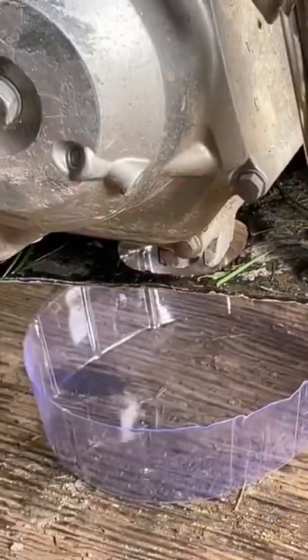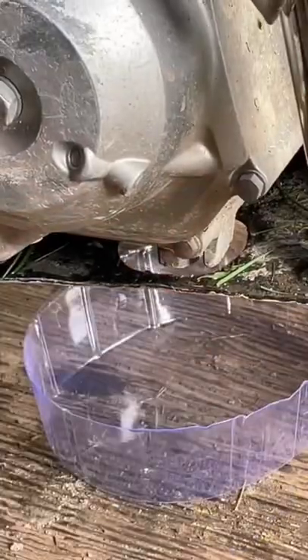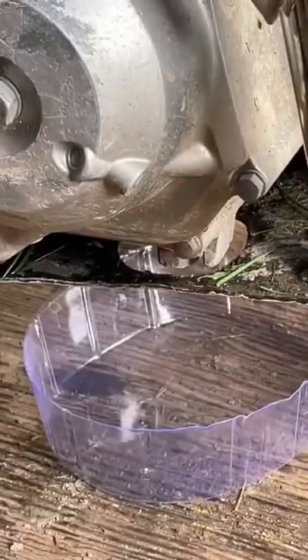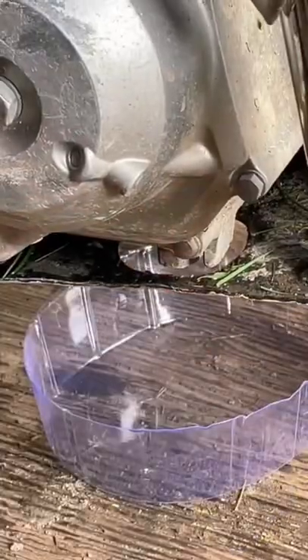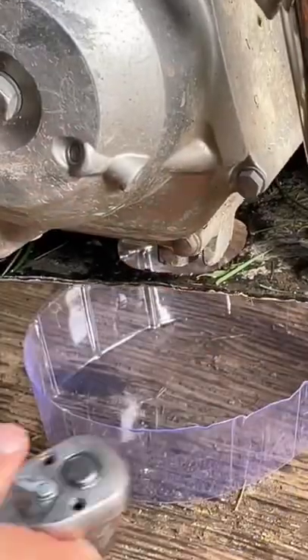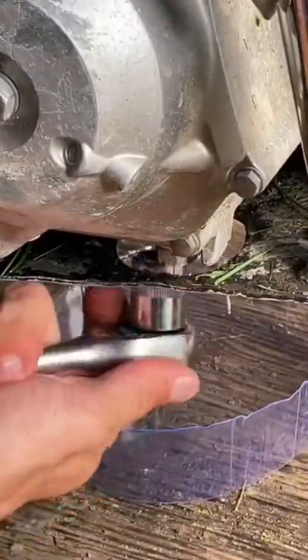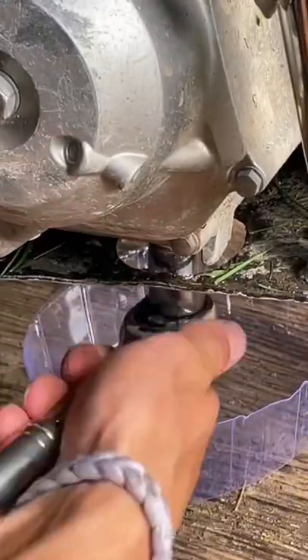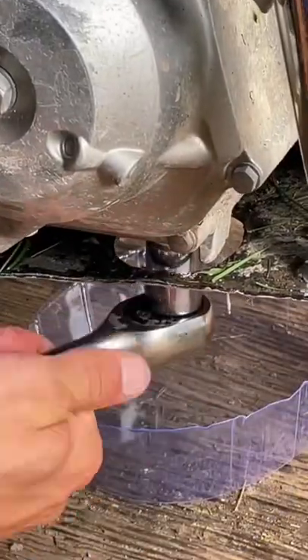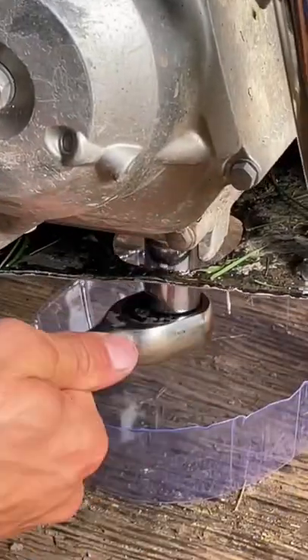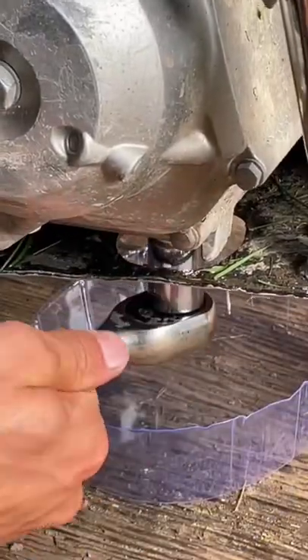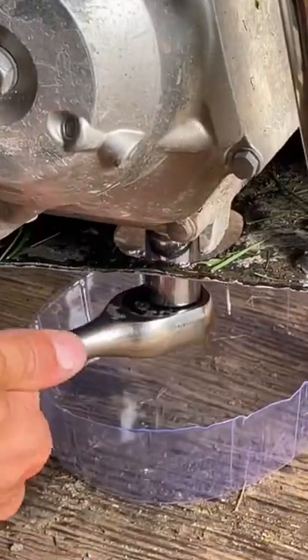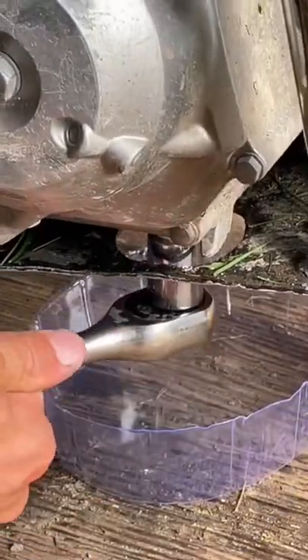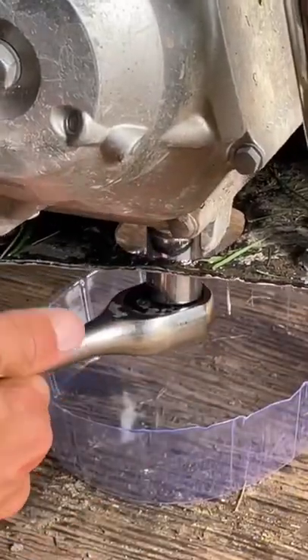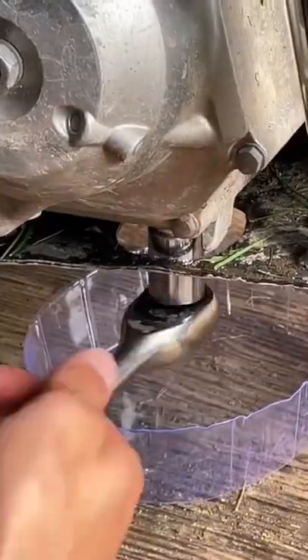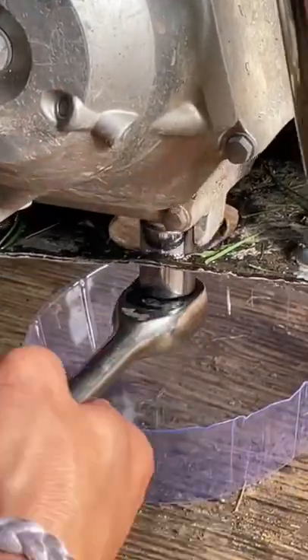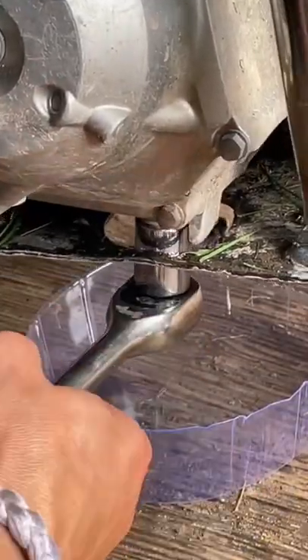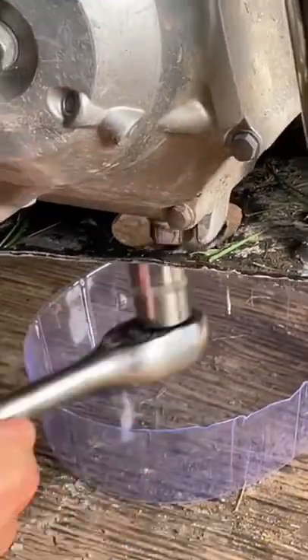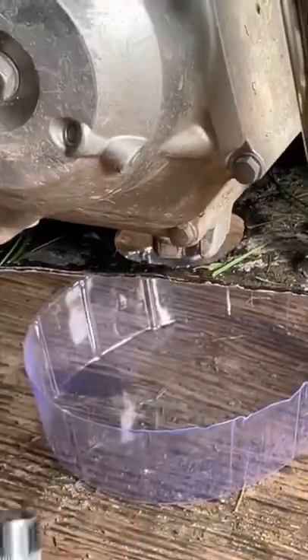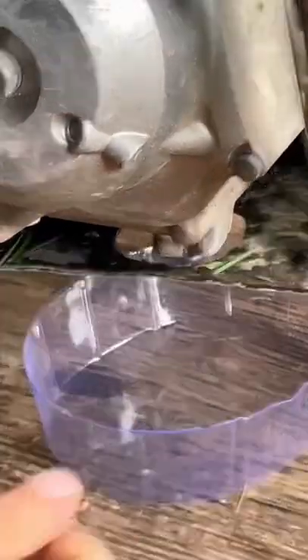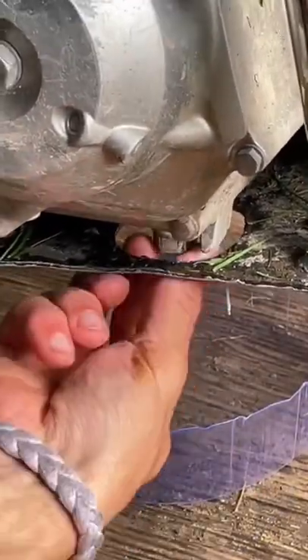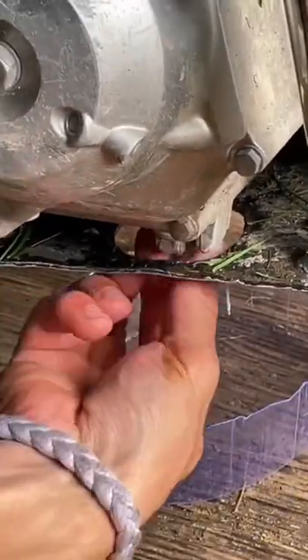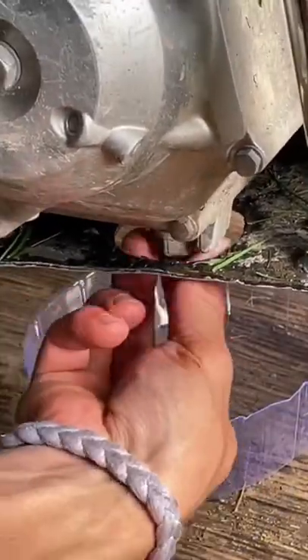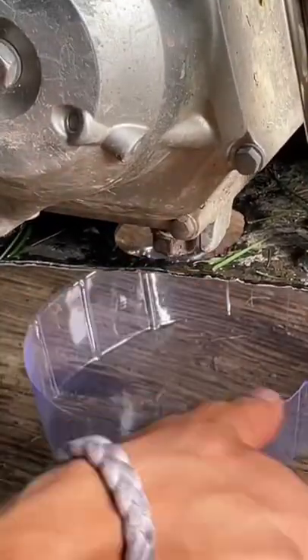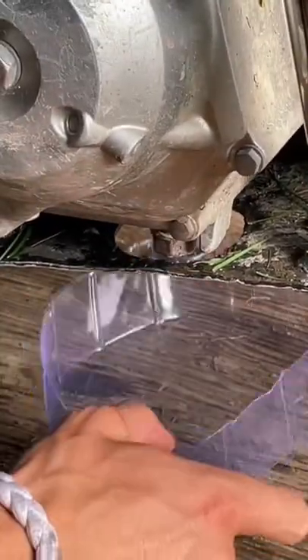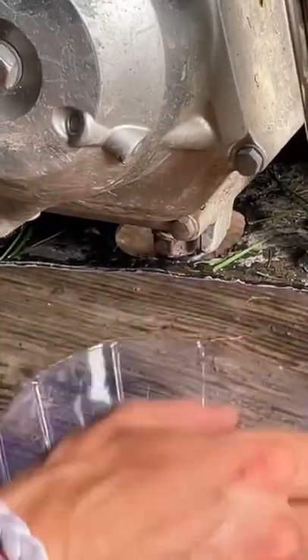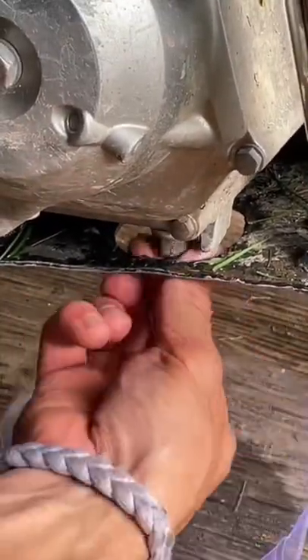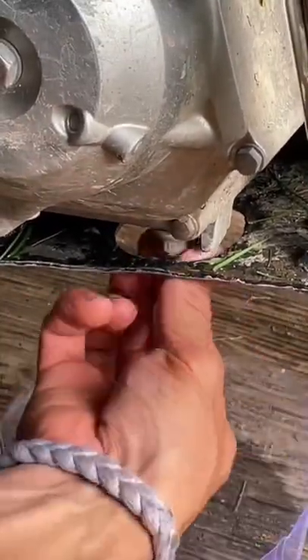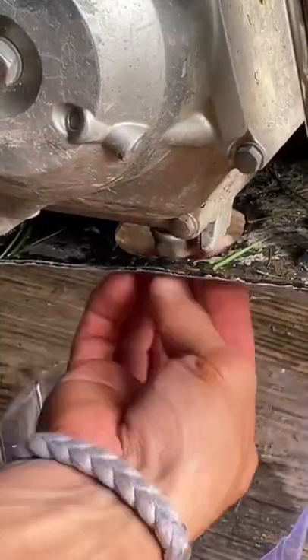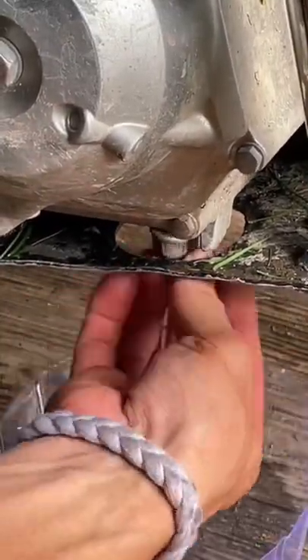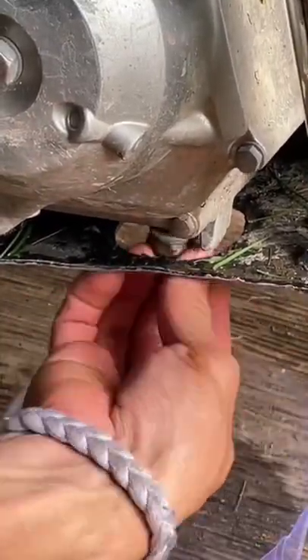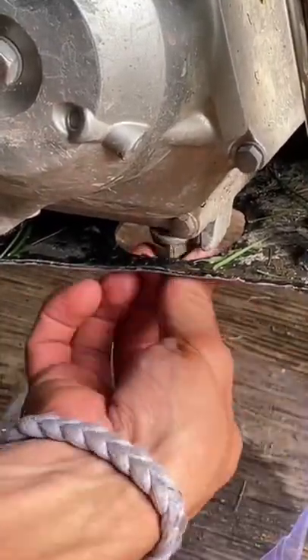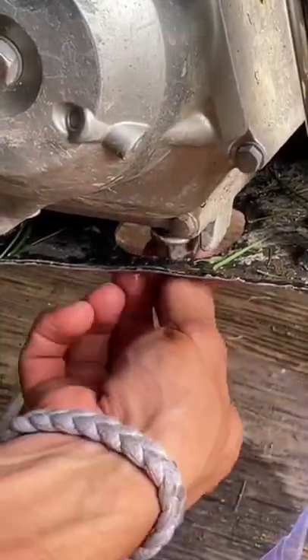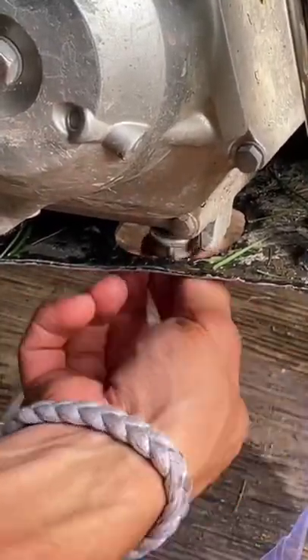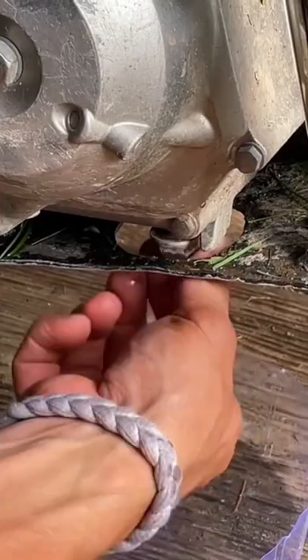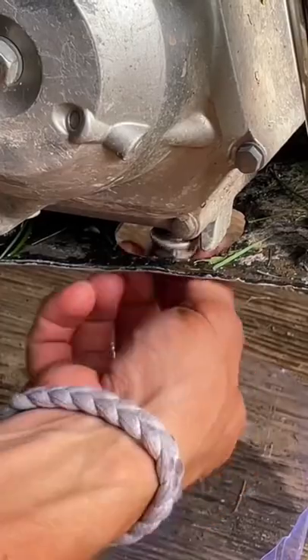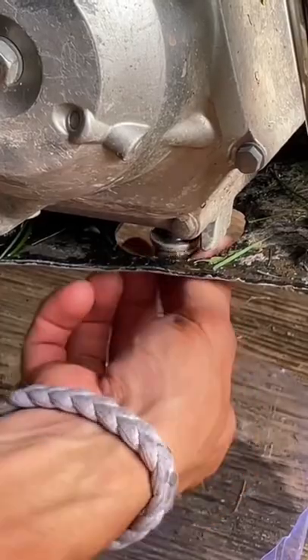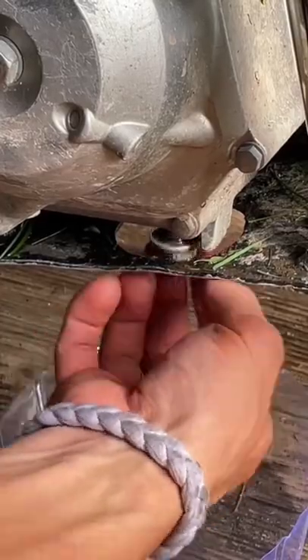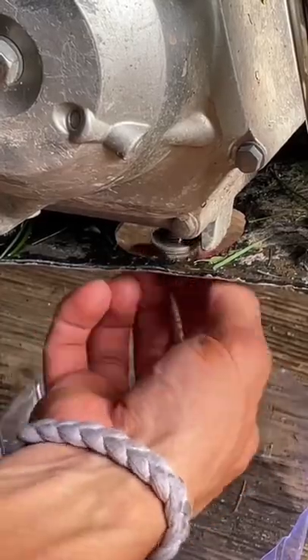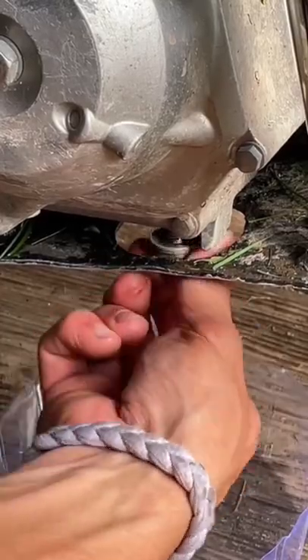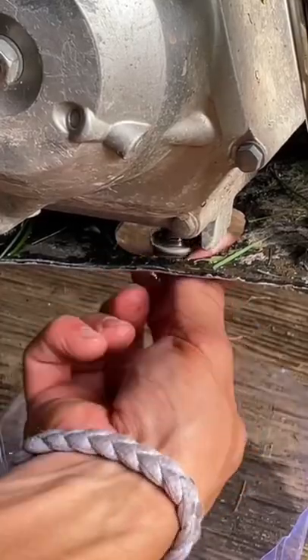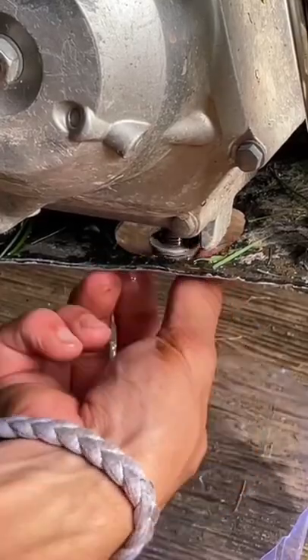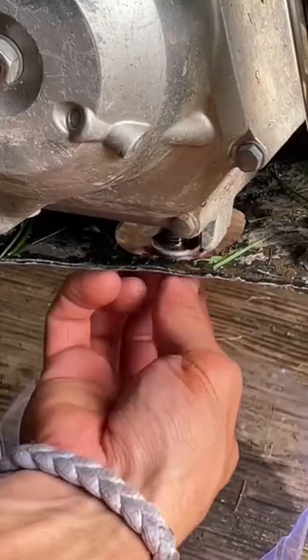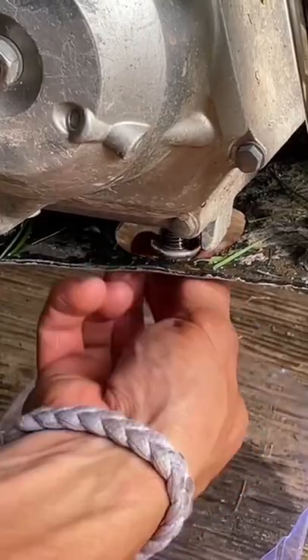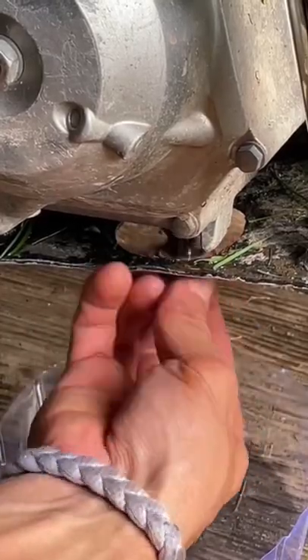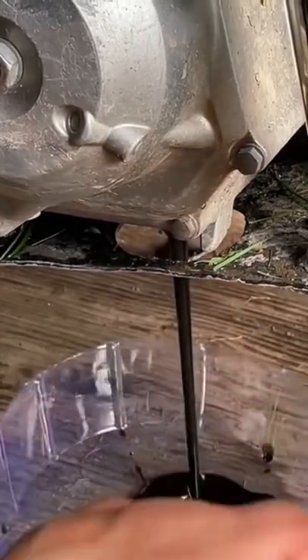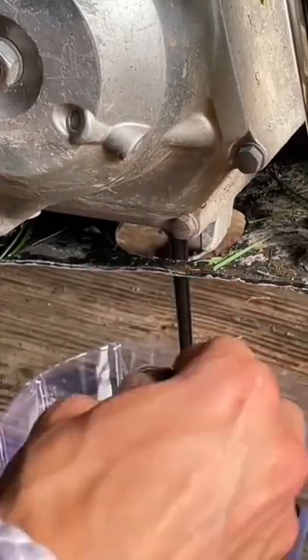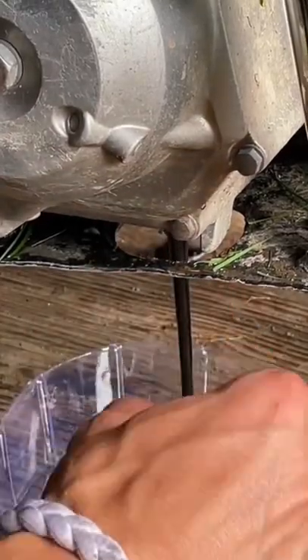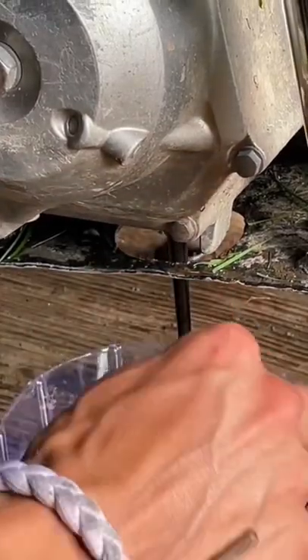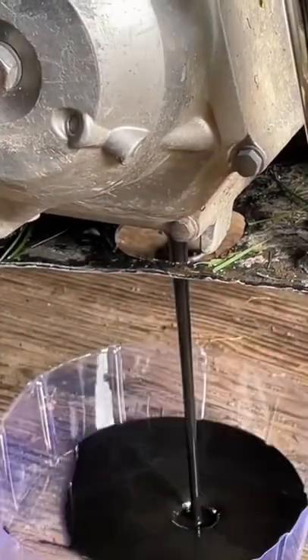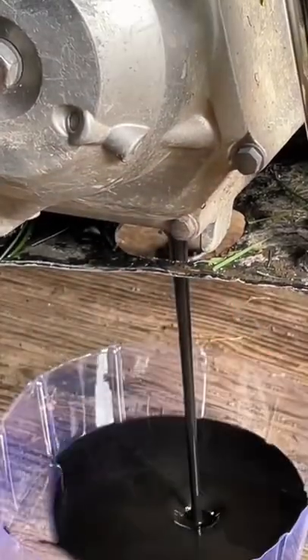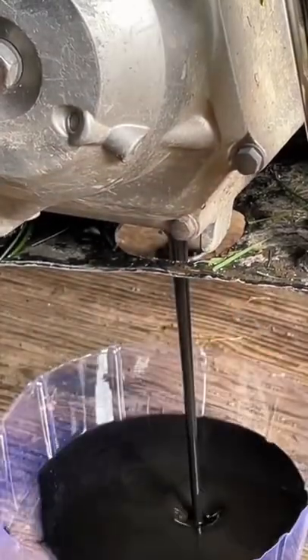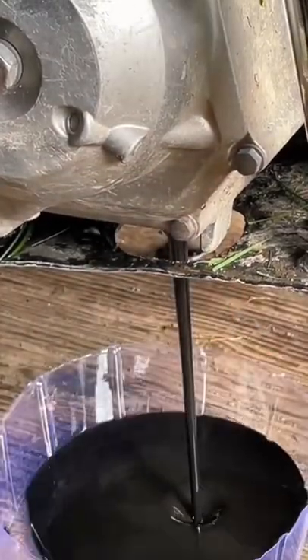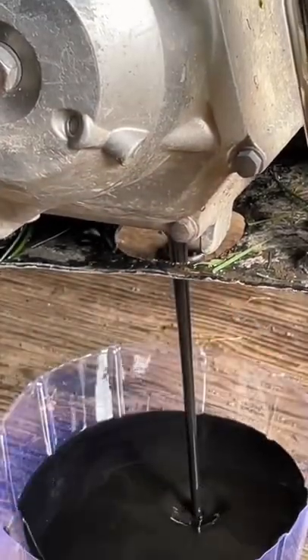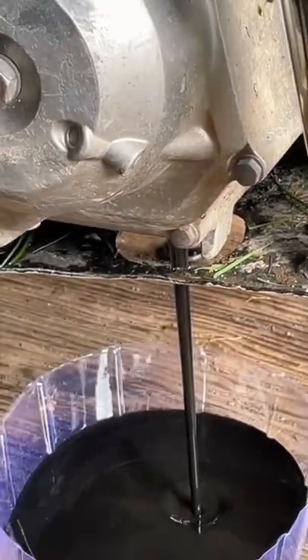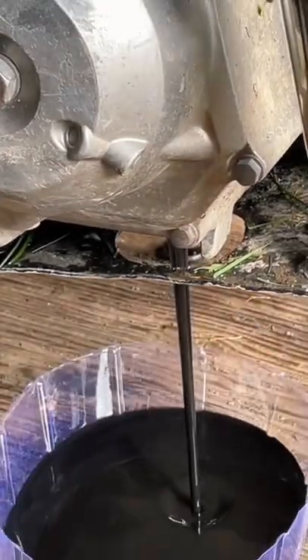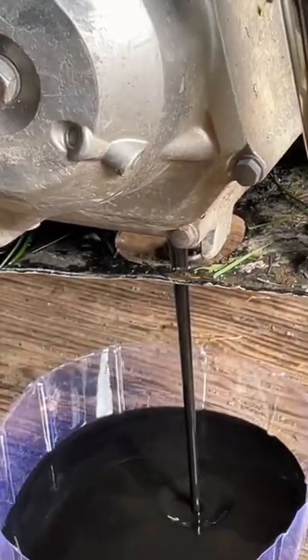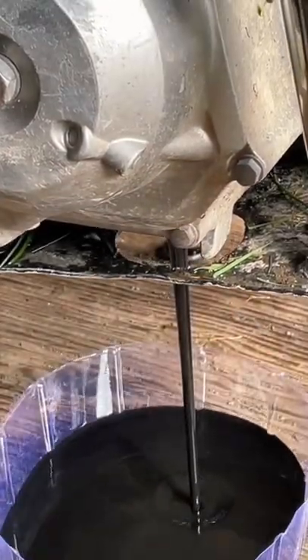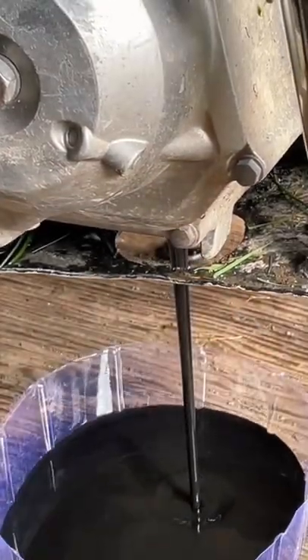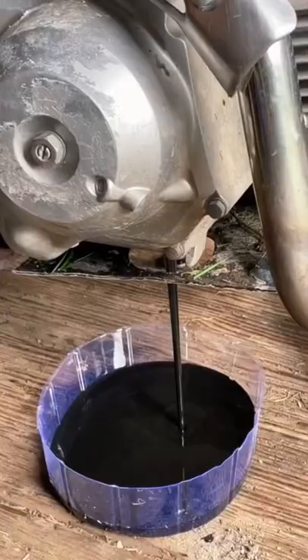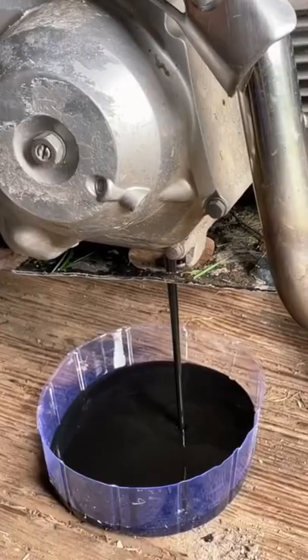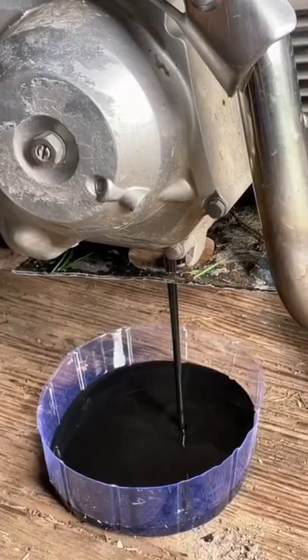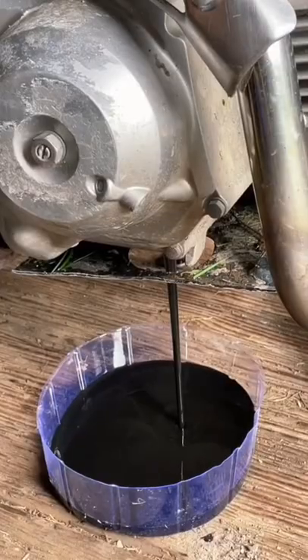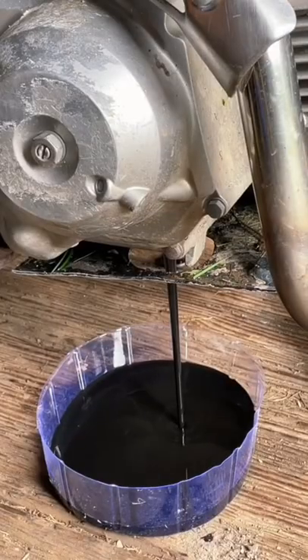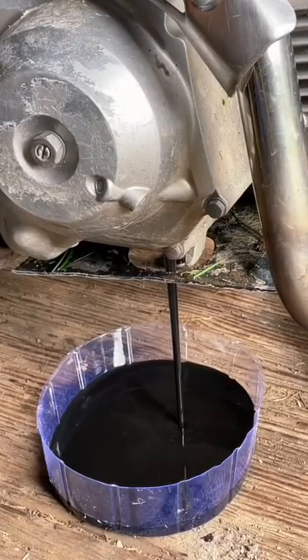First, we need to remove the drain bolt here. I'm not gonna lie, I'm a little nervous with how bad this oil is gonna be. I gotta give Honda props though — this bike takes any abuse I give it.